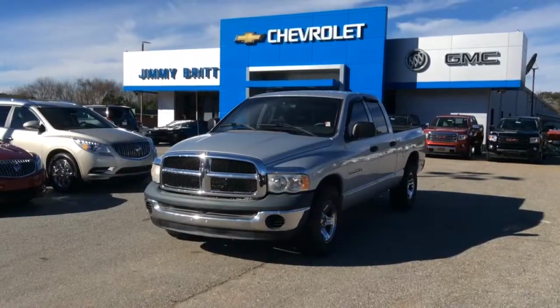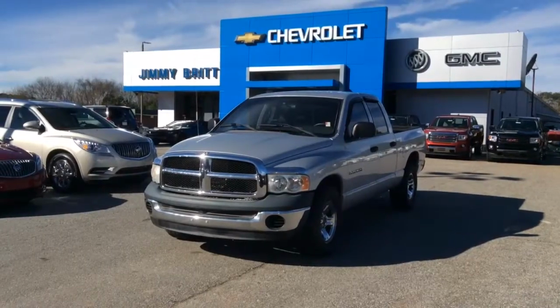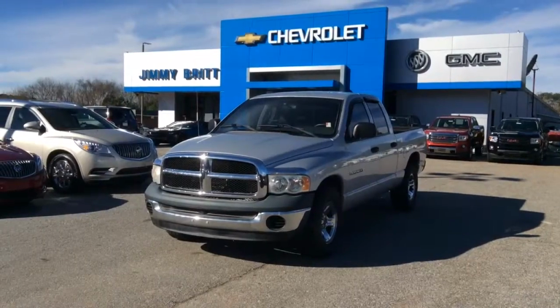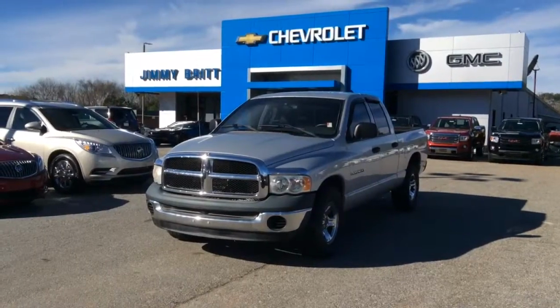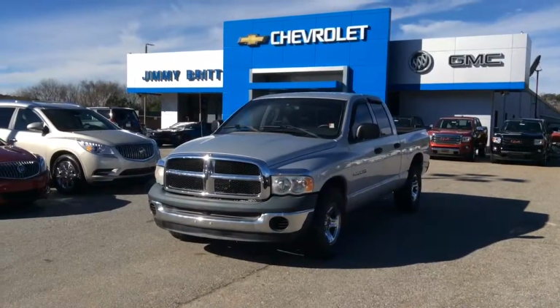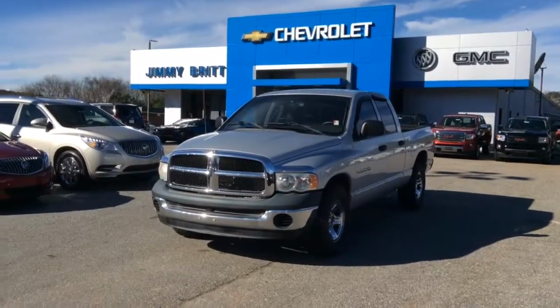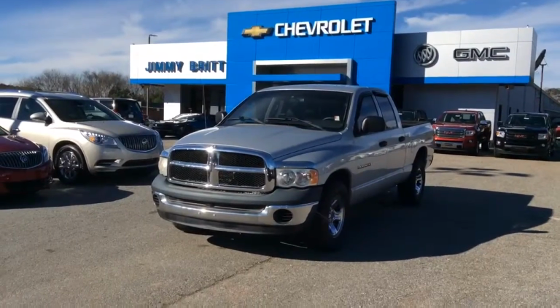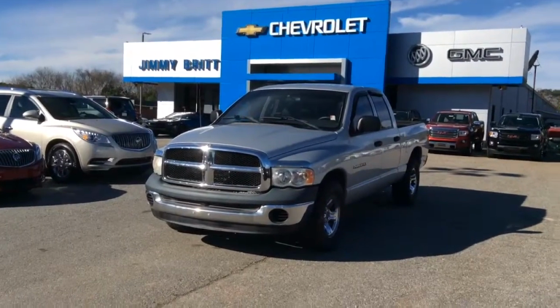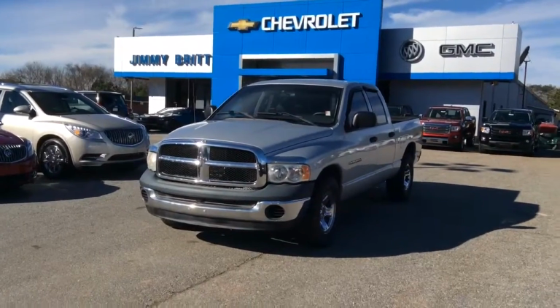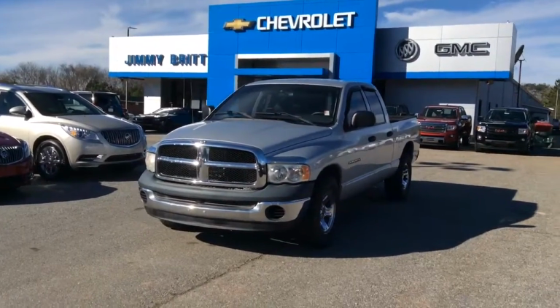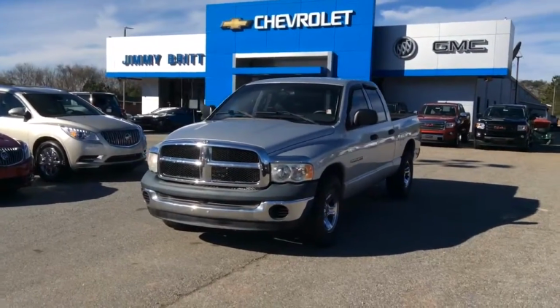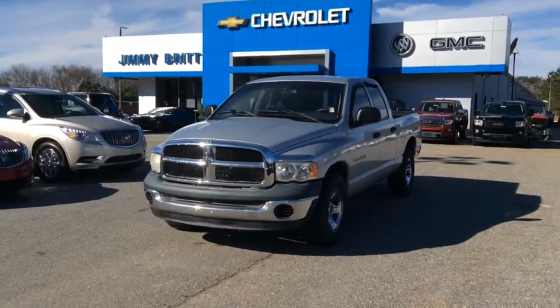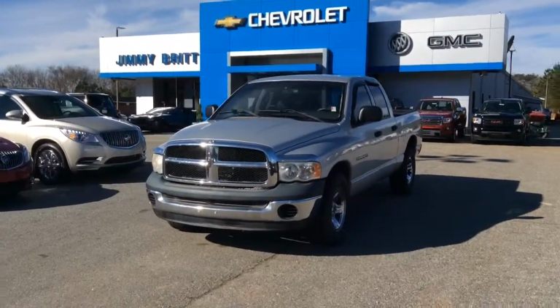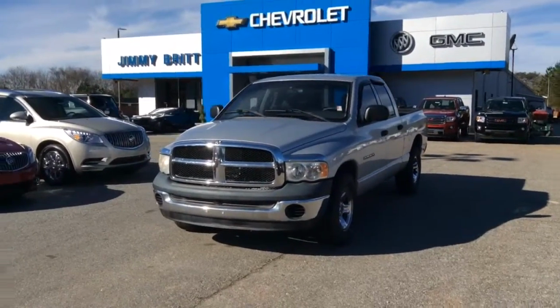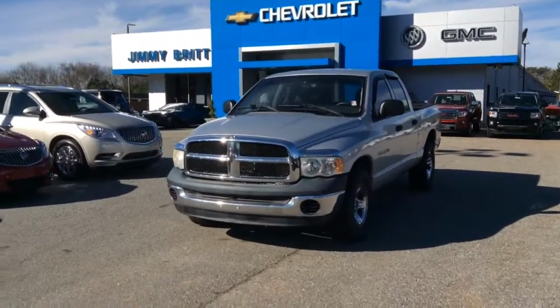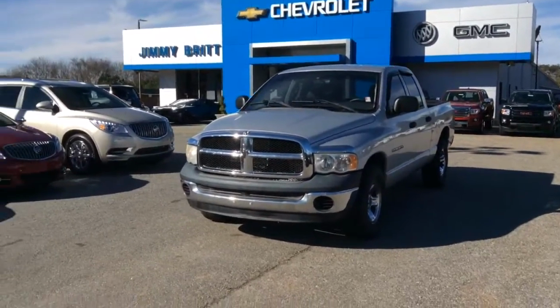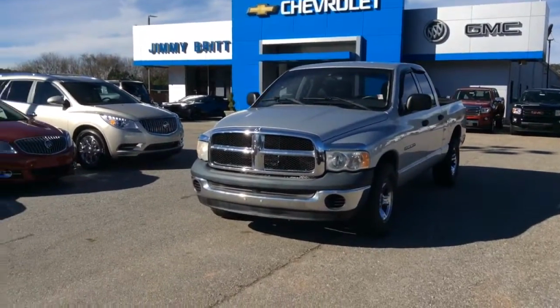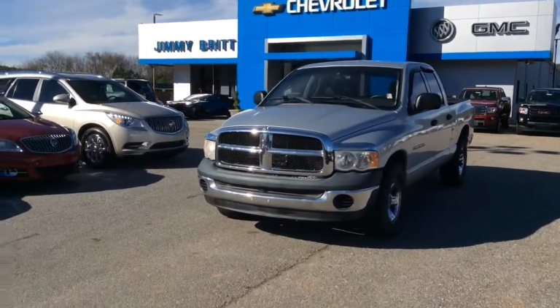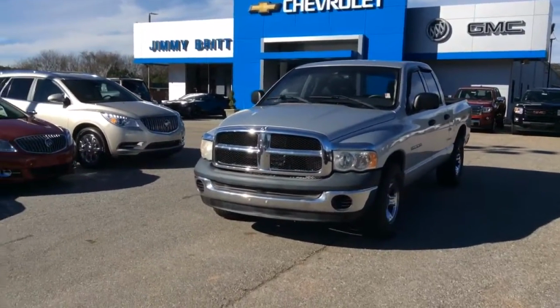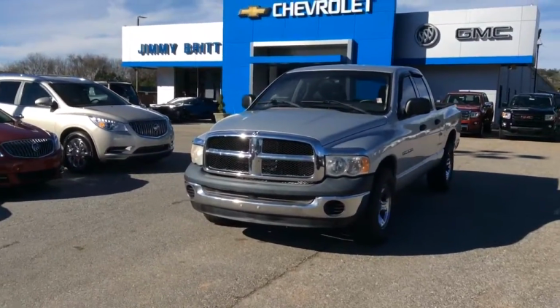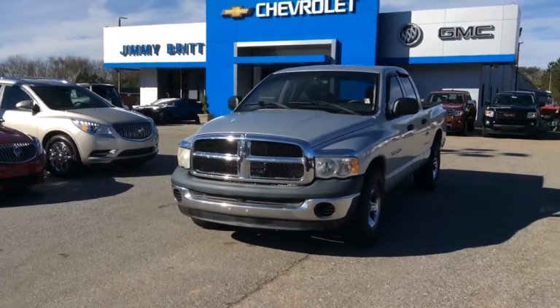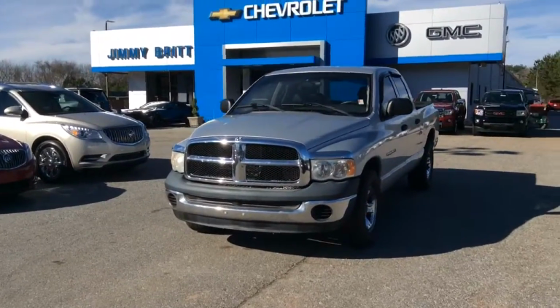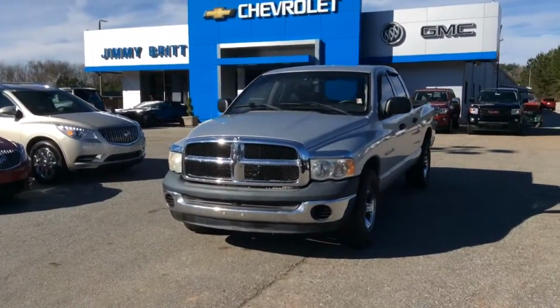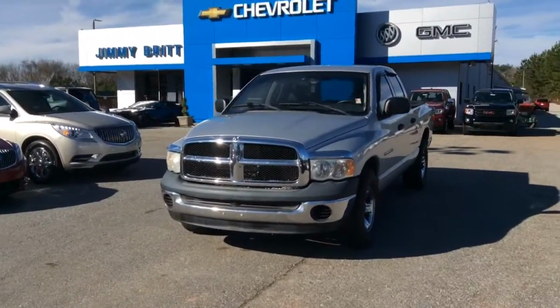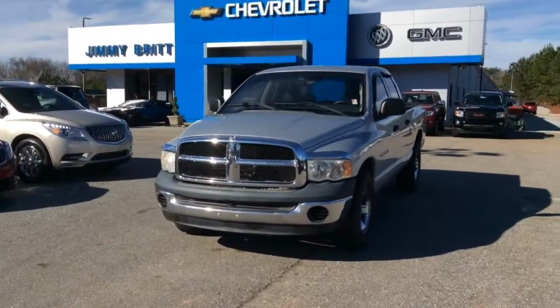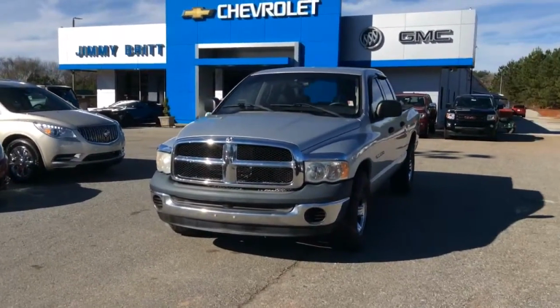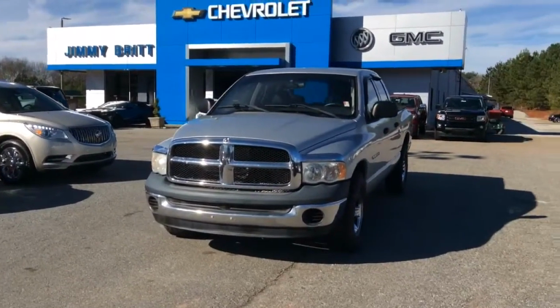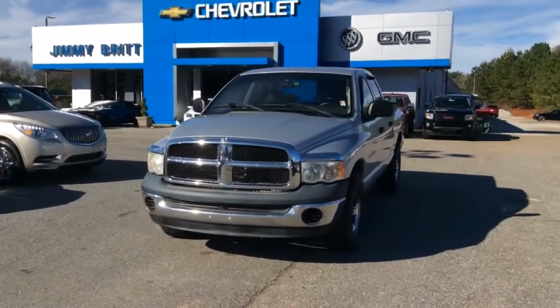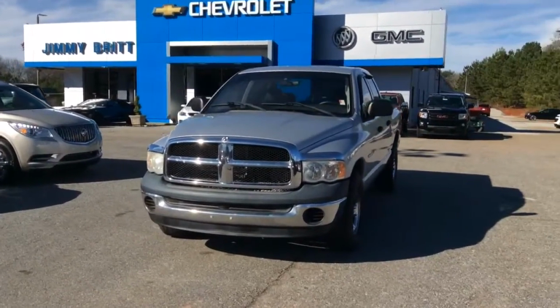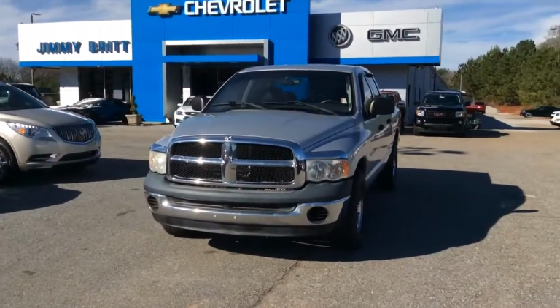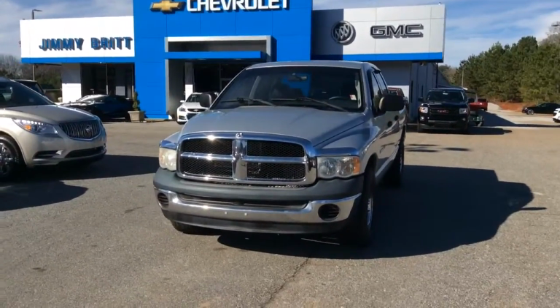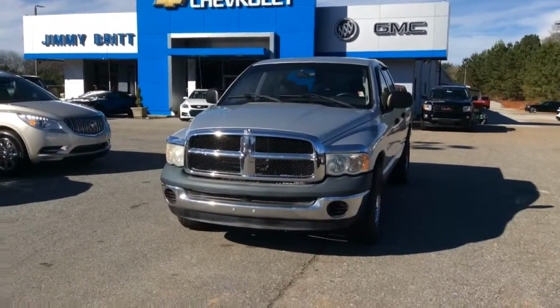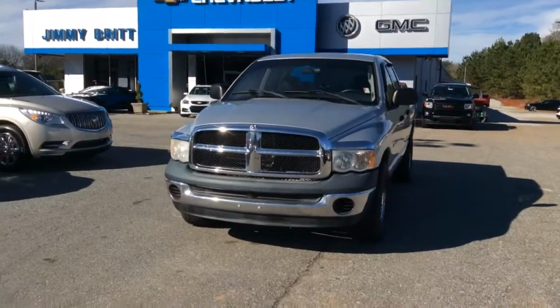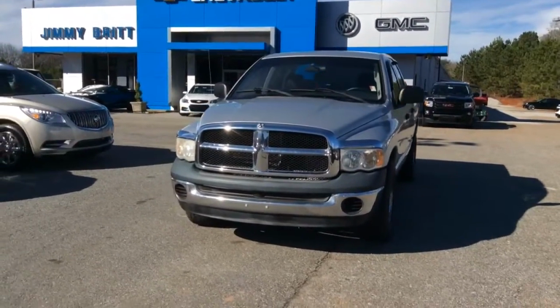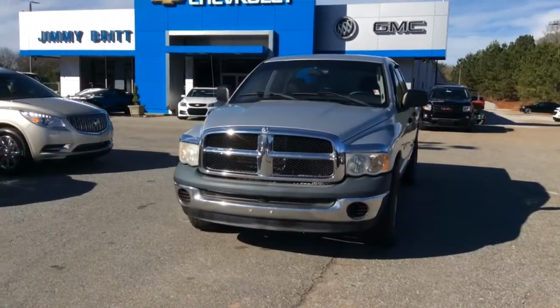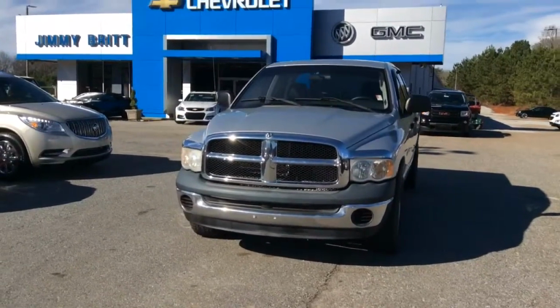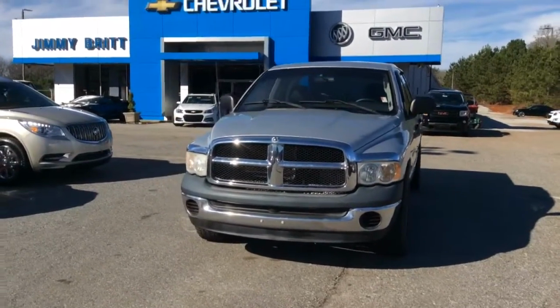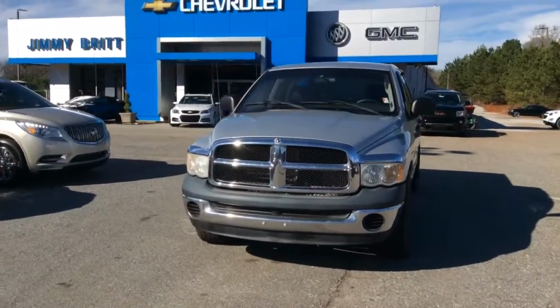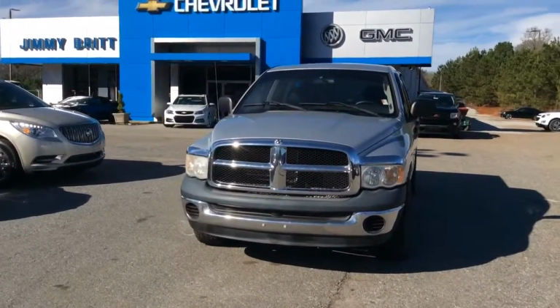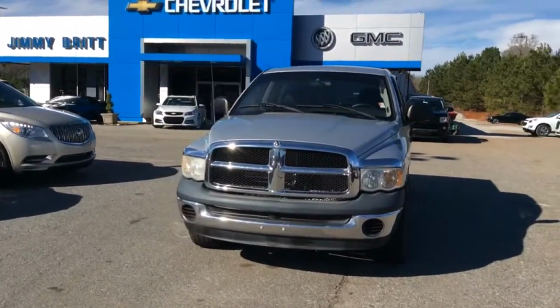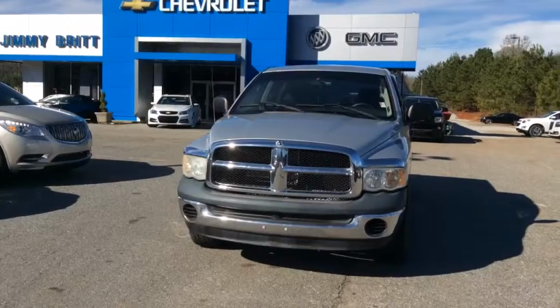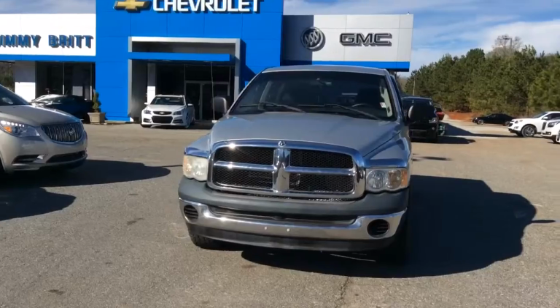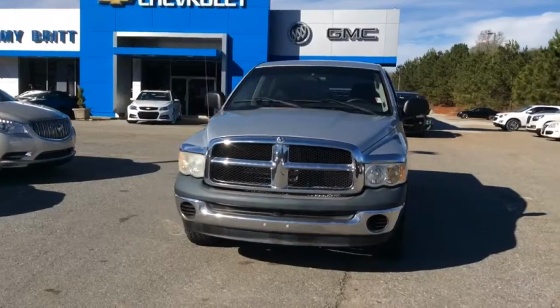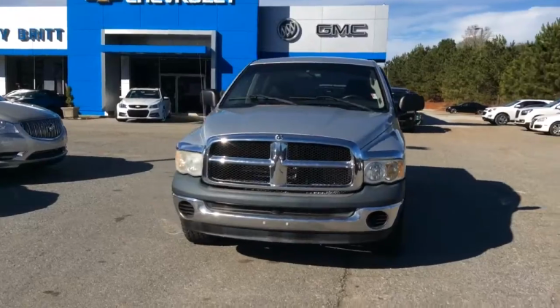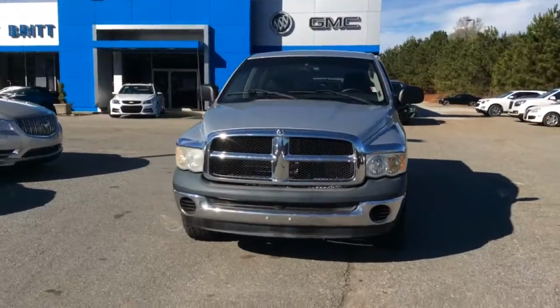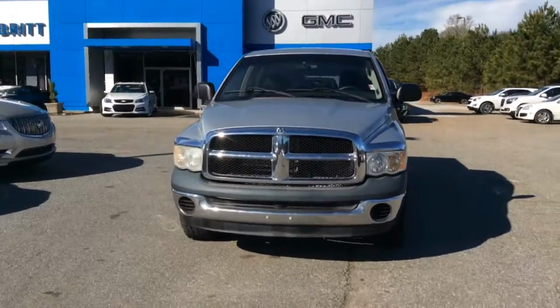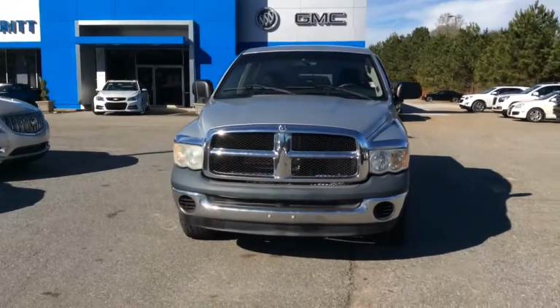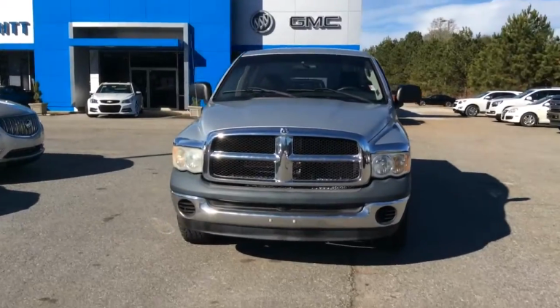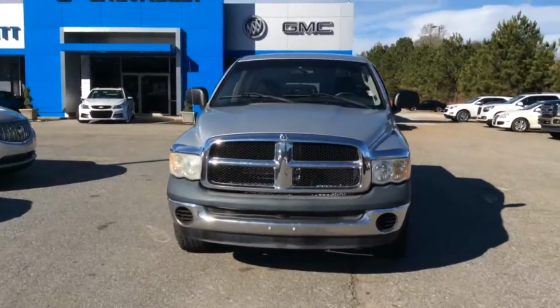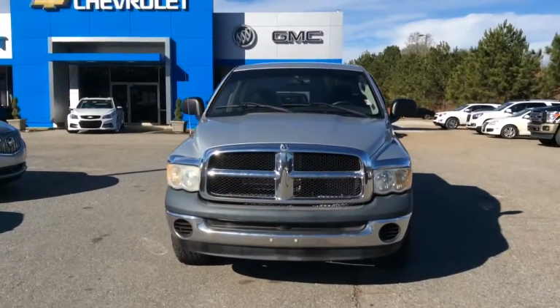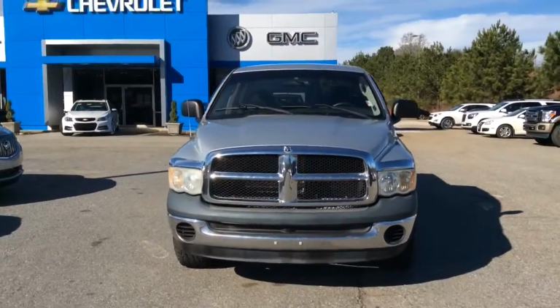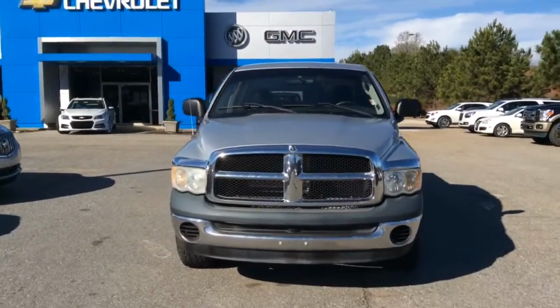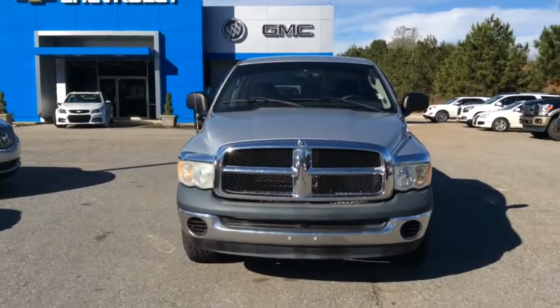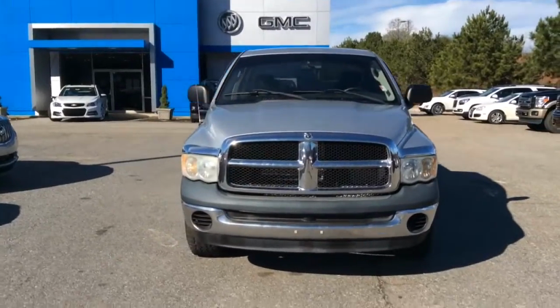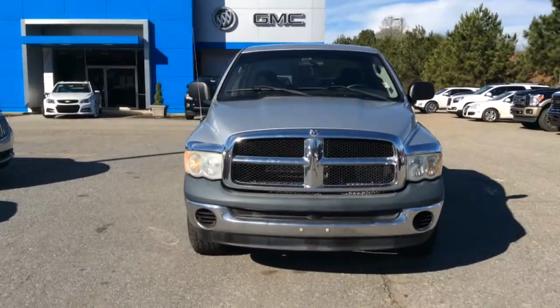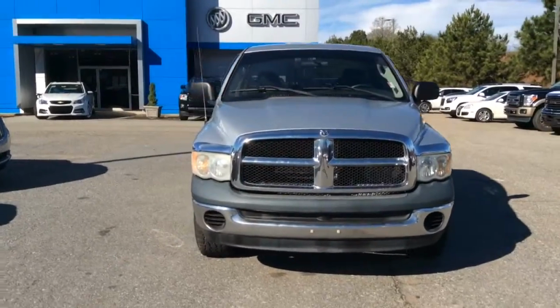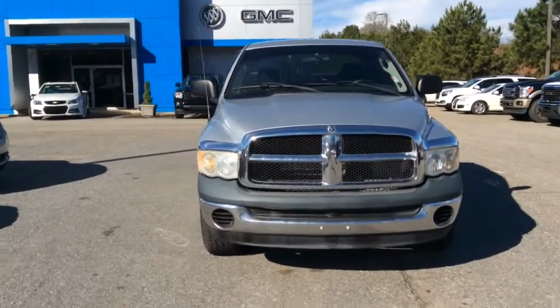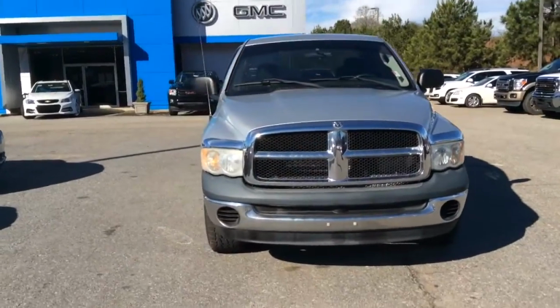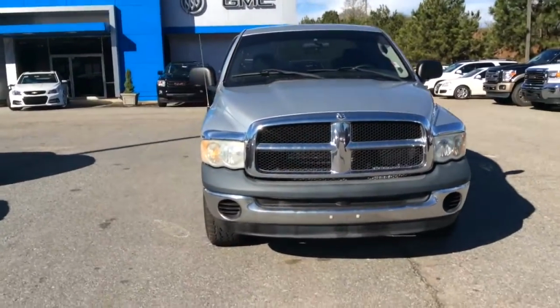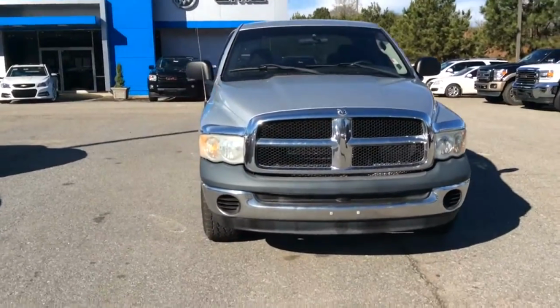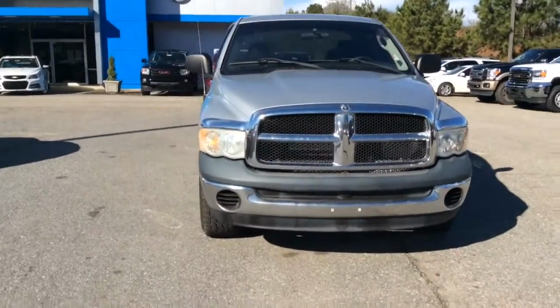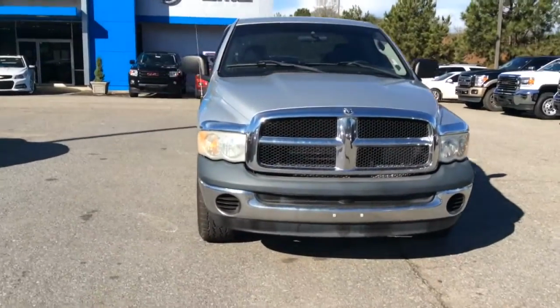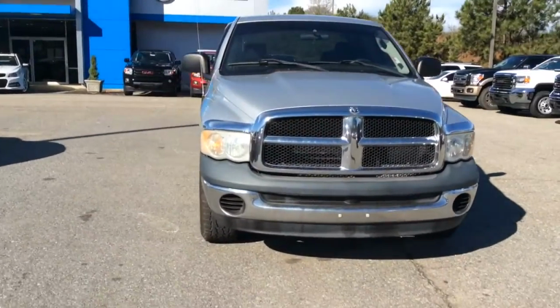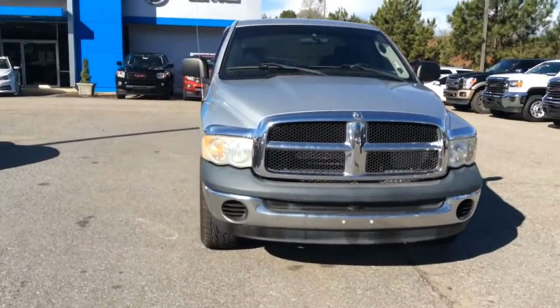Hey Mr. Russell, how are you doing? This is Jimmy up here at Jimmy and Brick Chevrolet. This is our 2004 Dodge Ram that you were looking at.